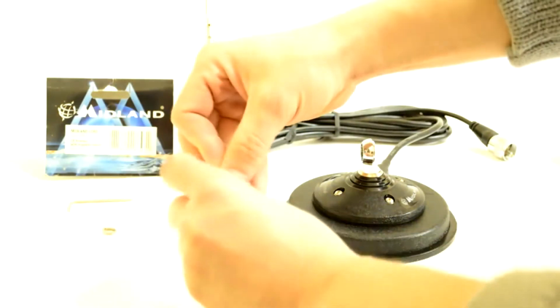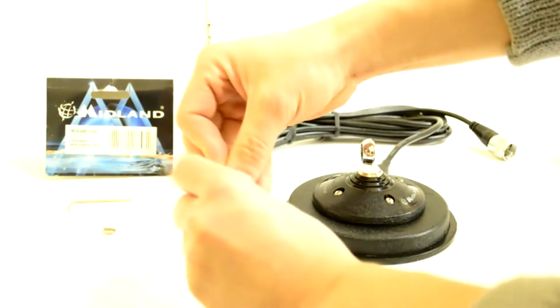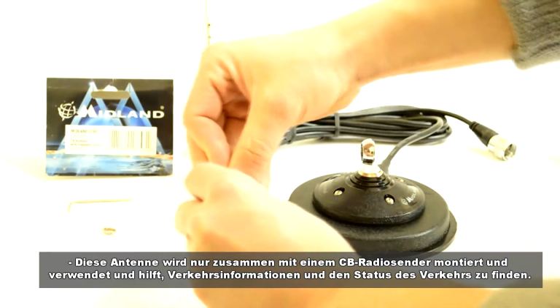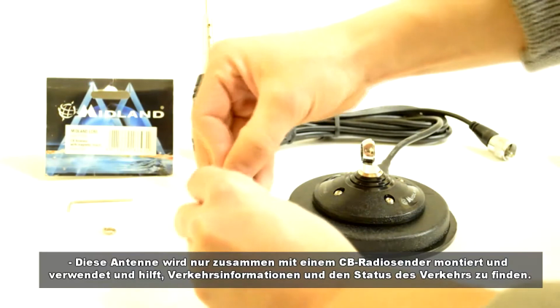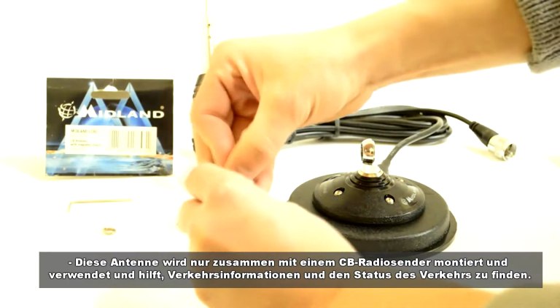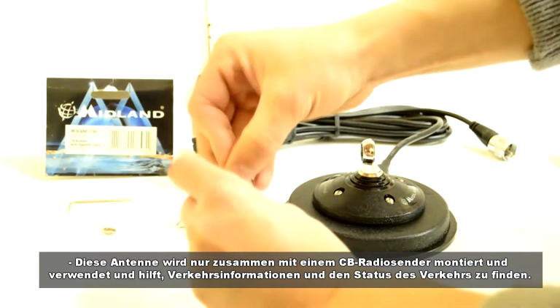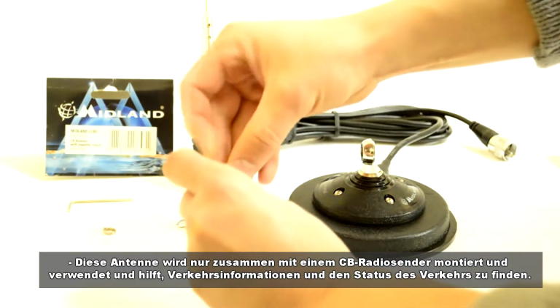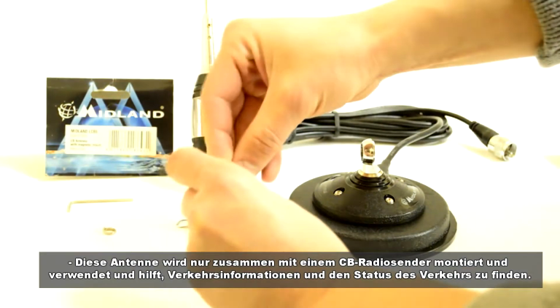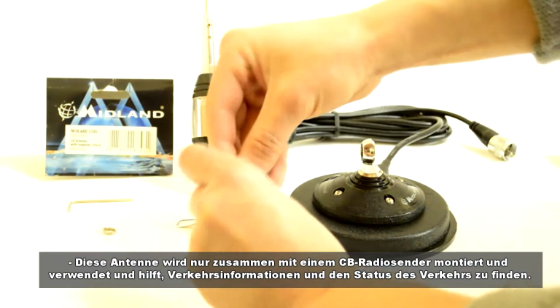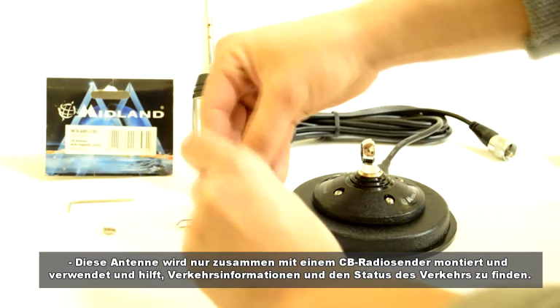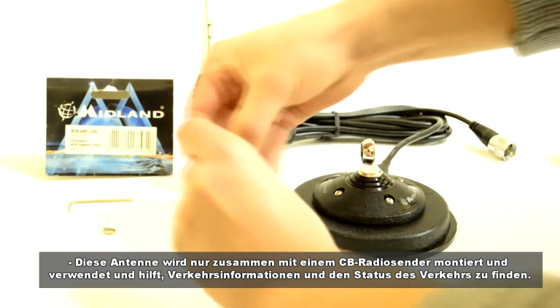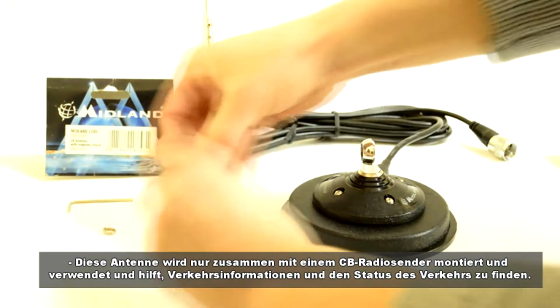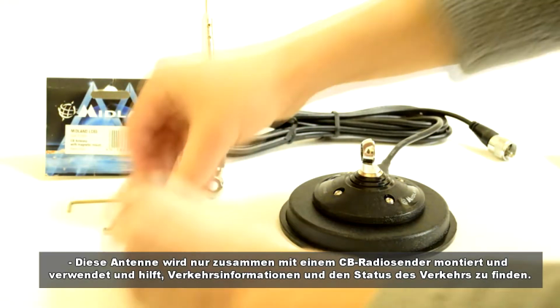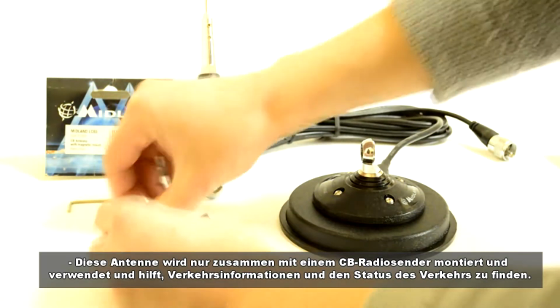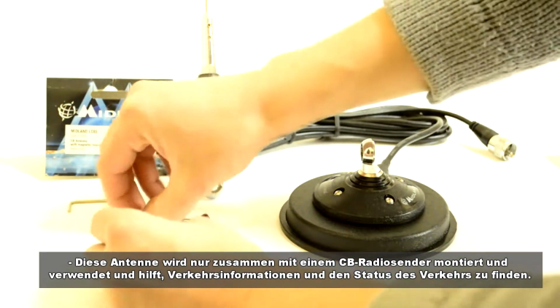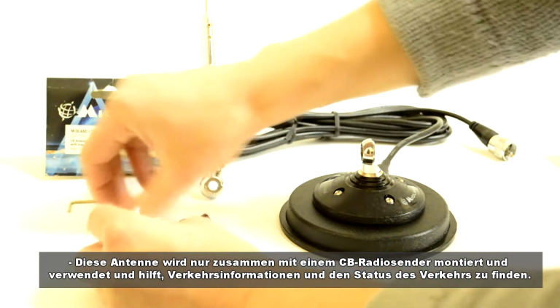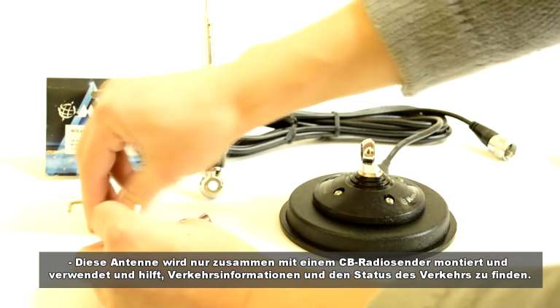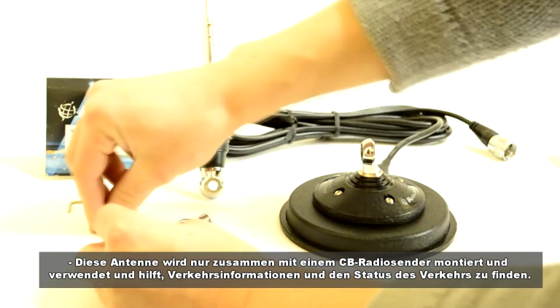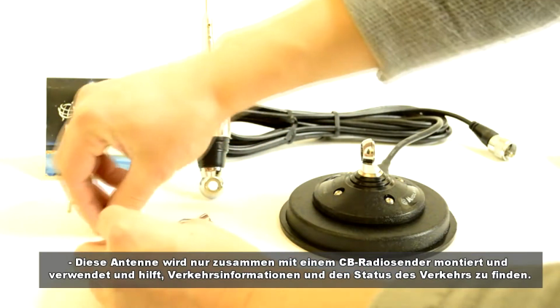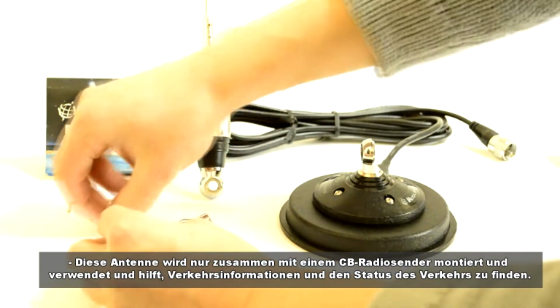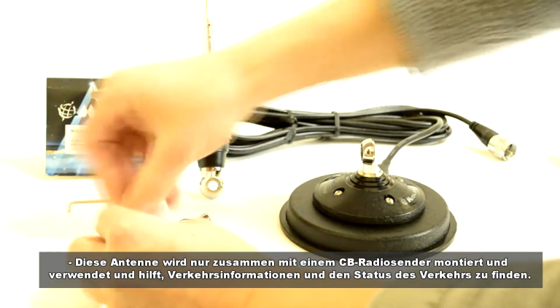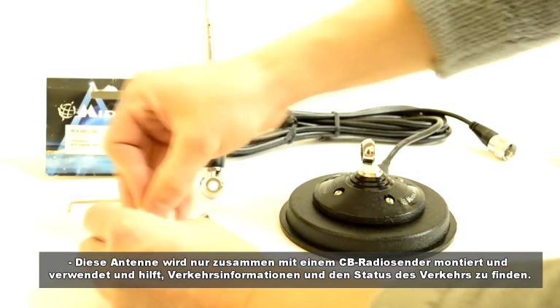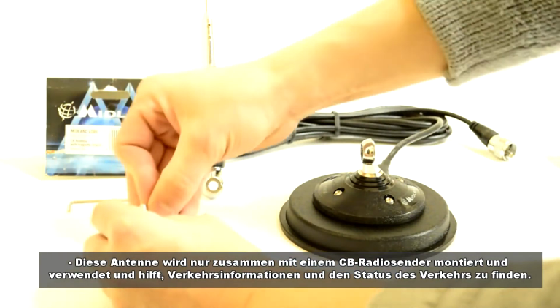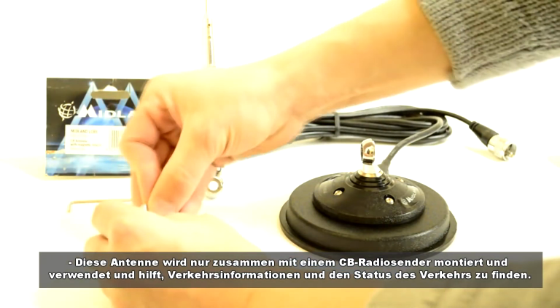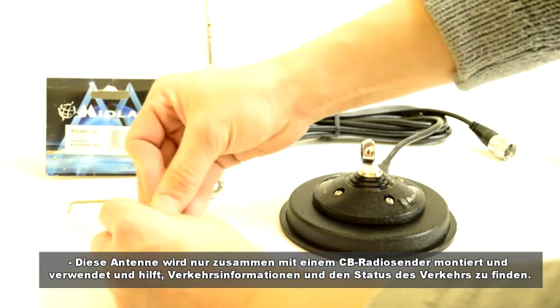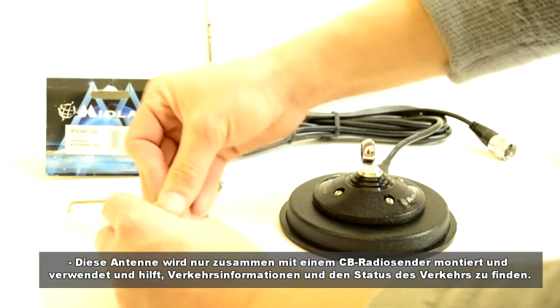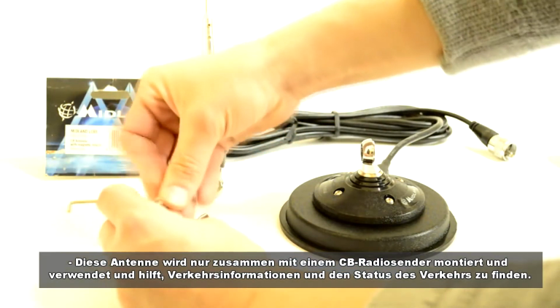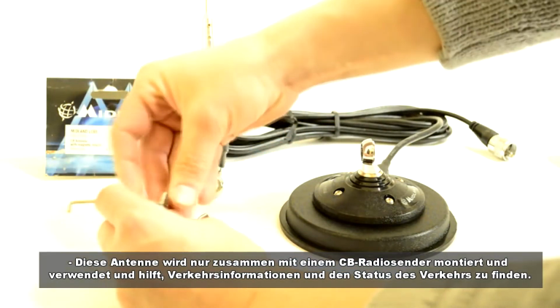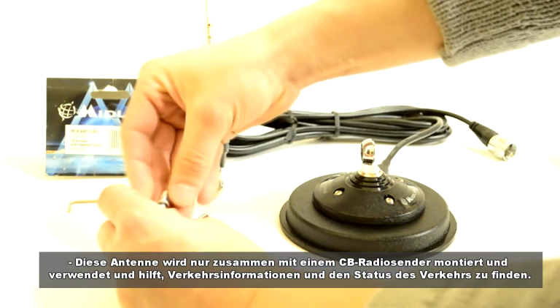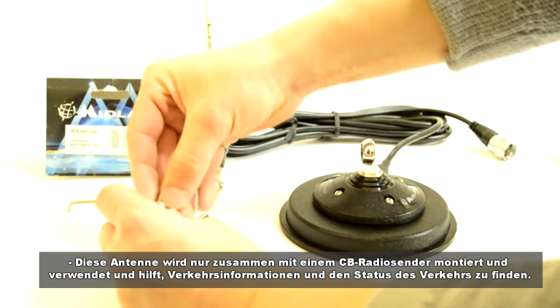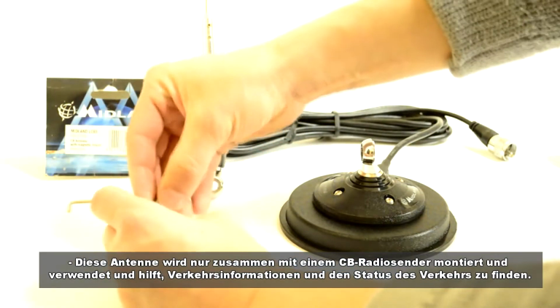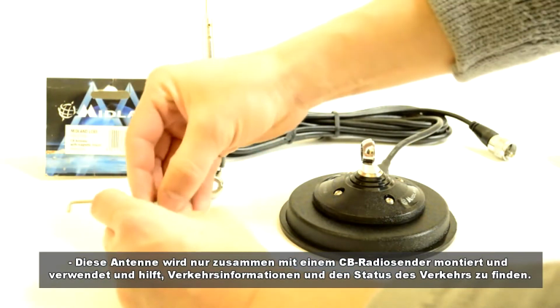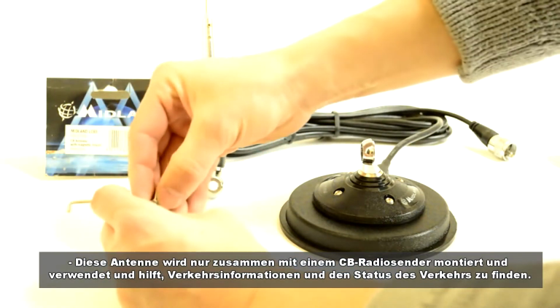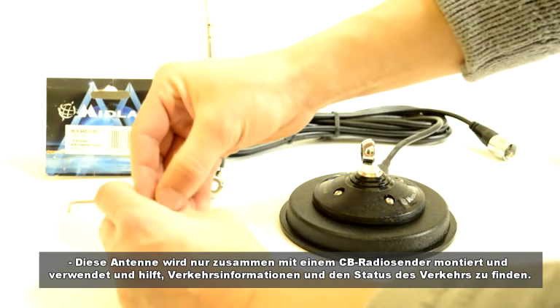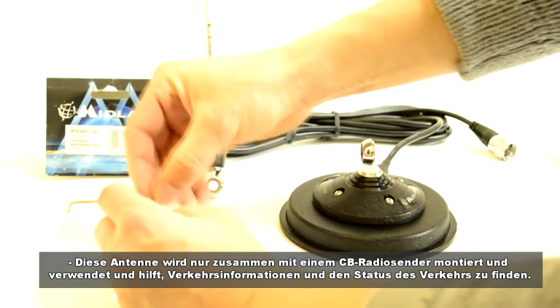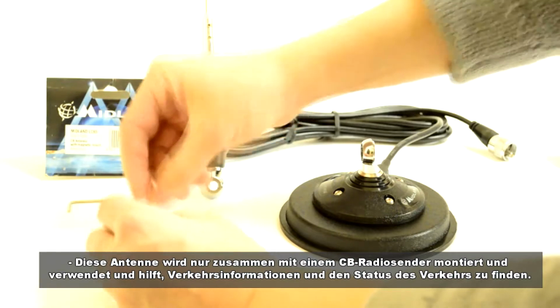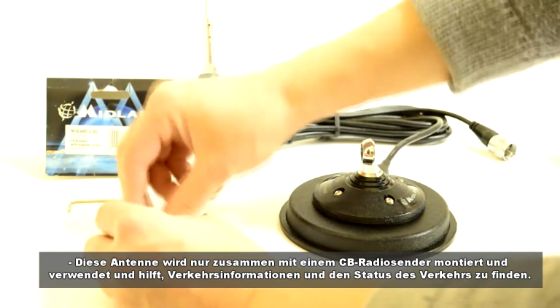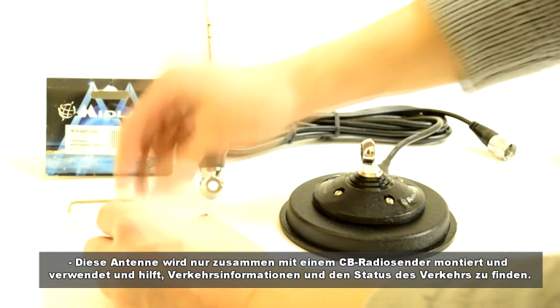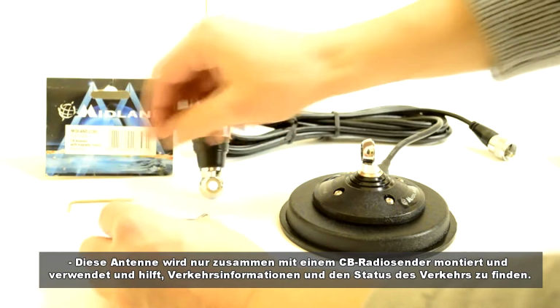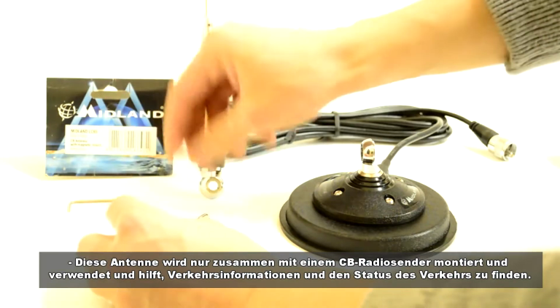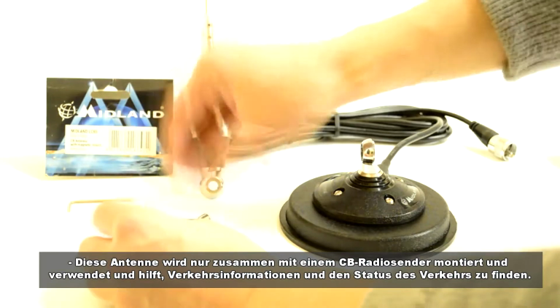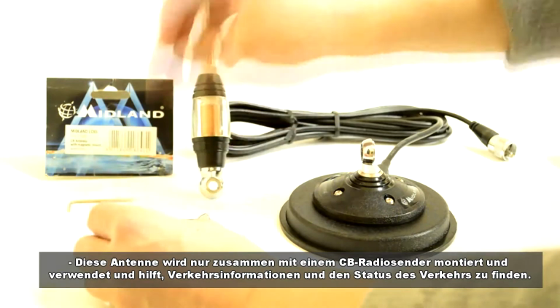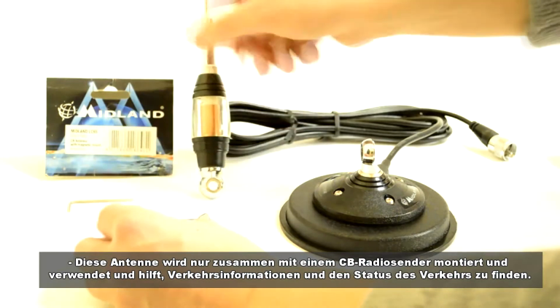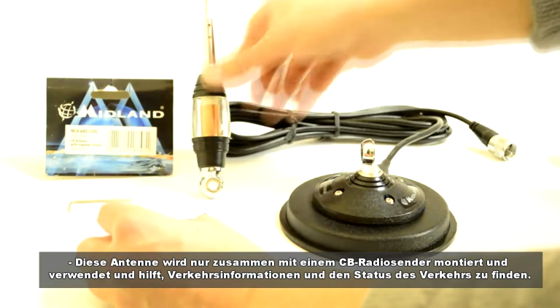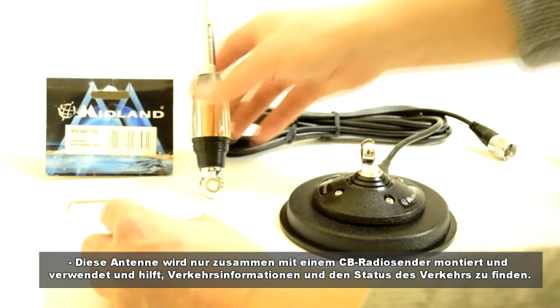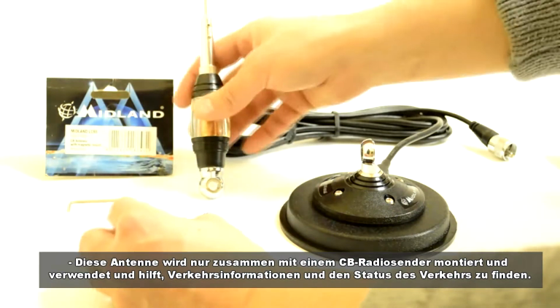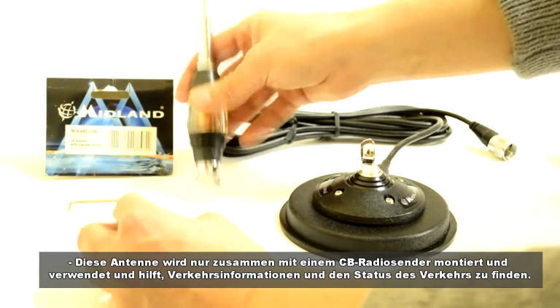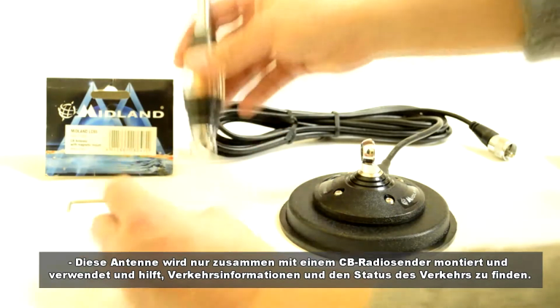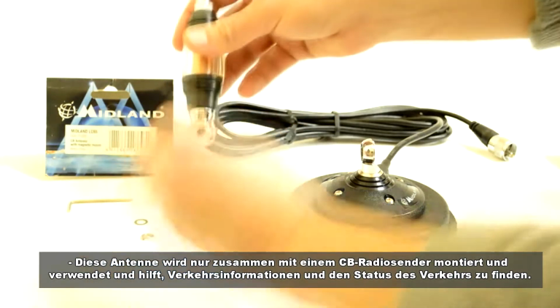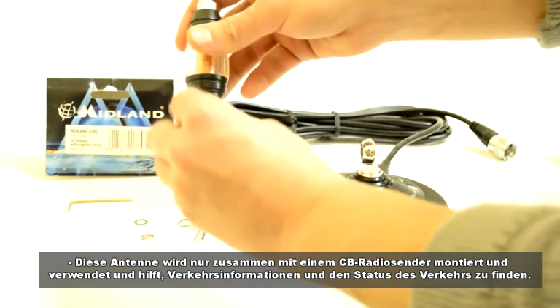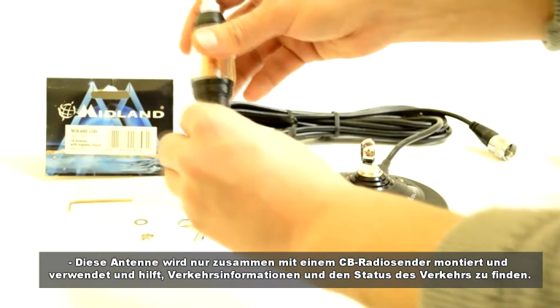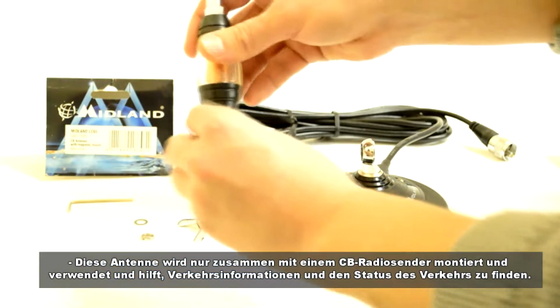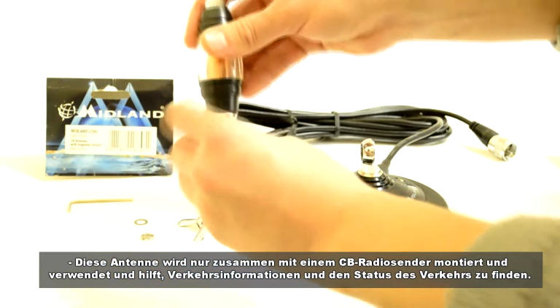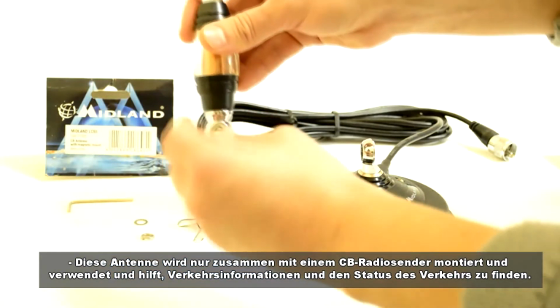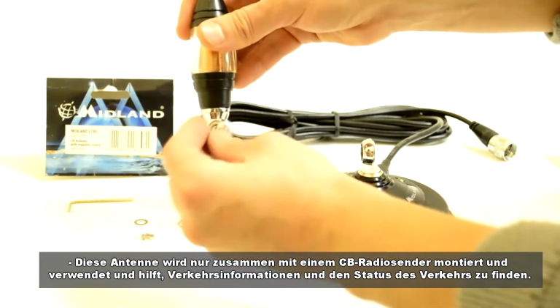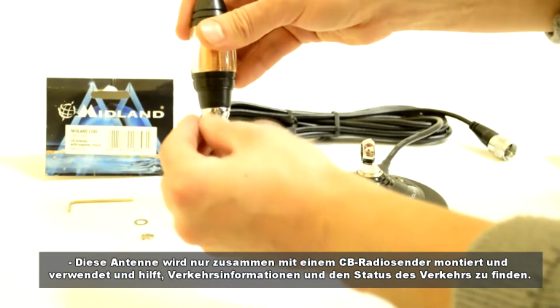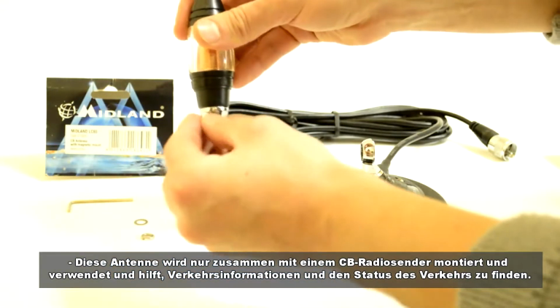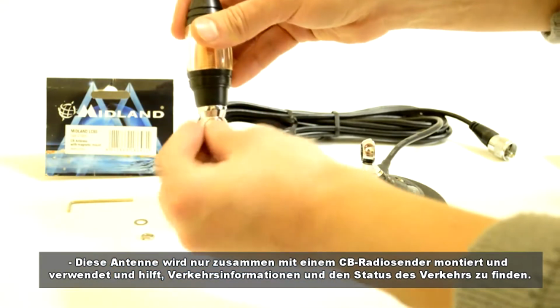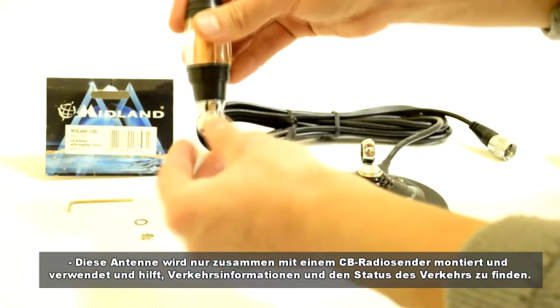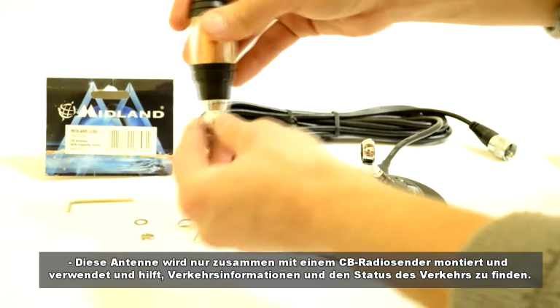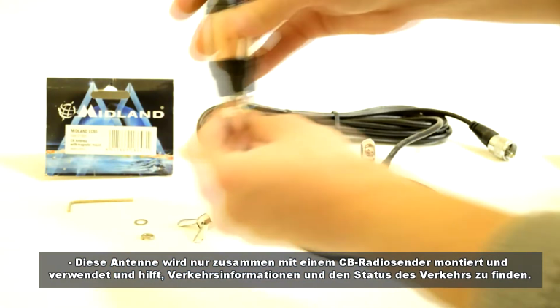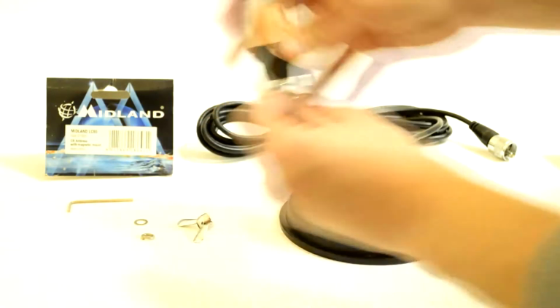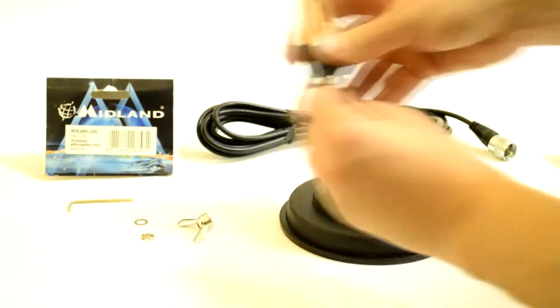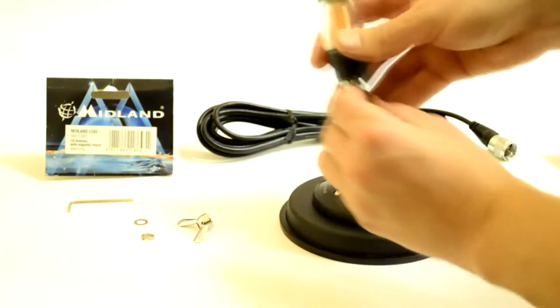This antenna is mounted and used only together with the CB radio station and helps to find traffic information and the status of the traffic.